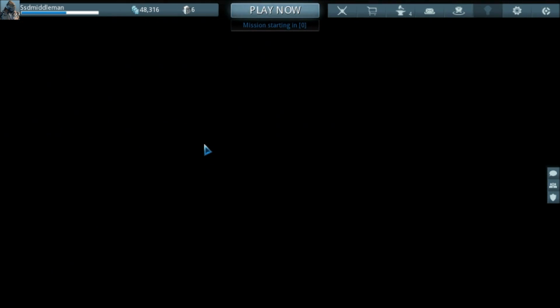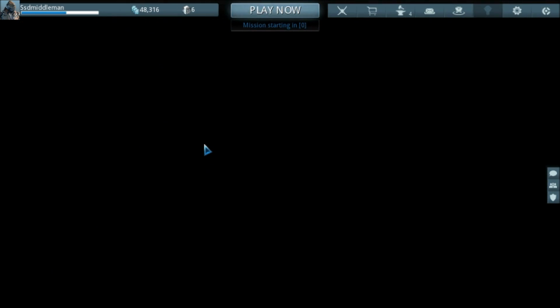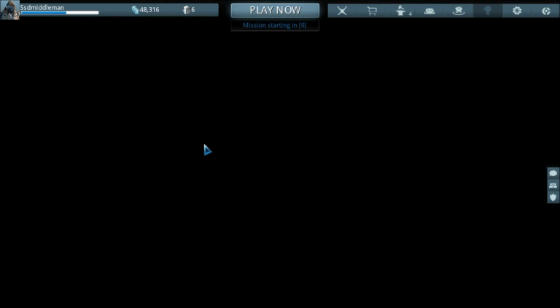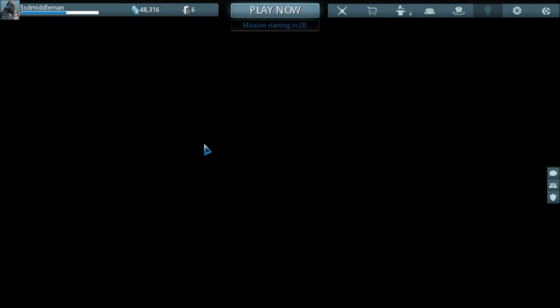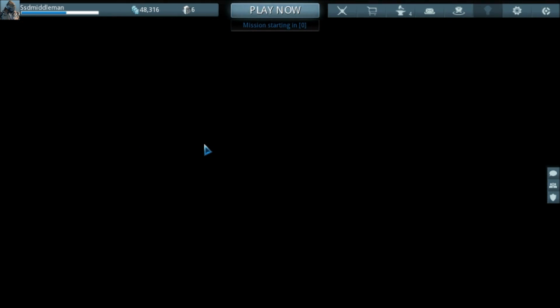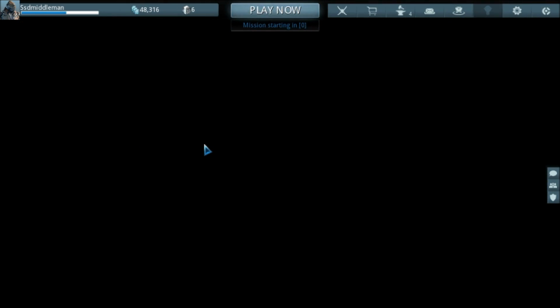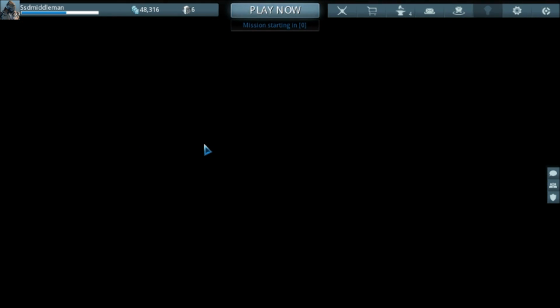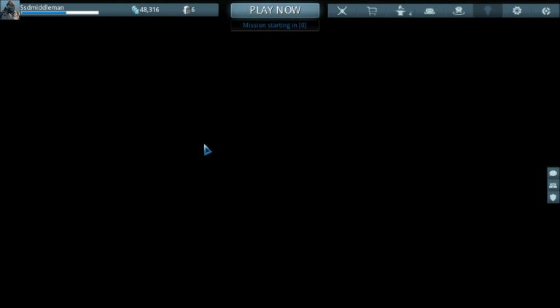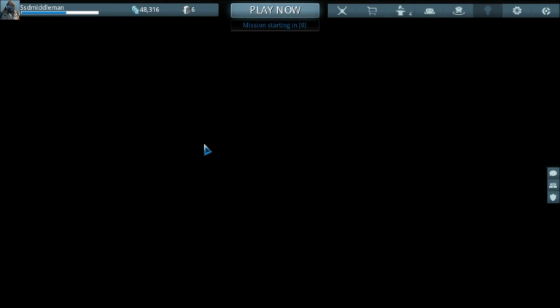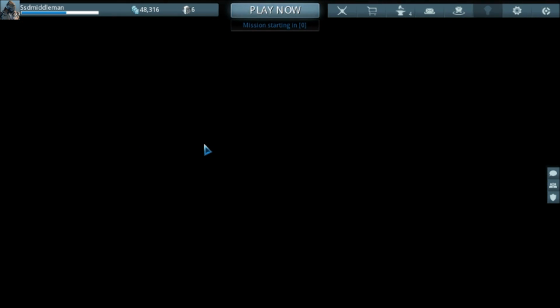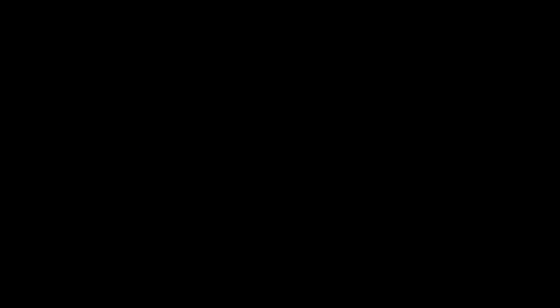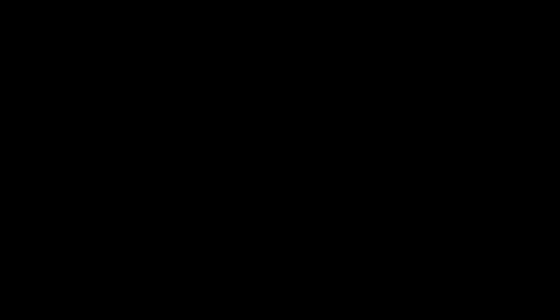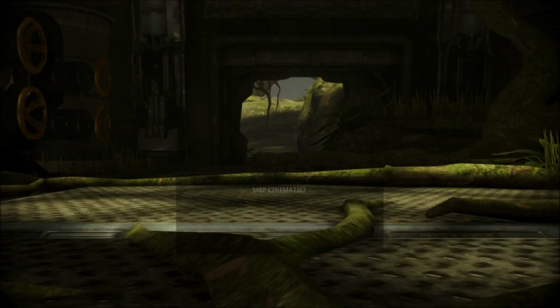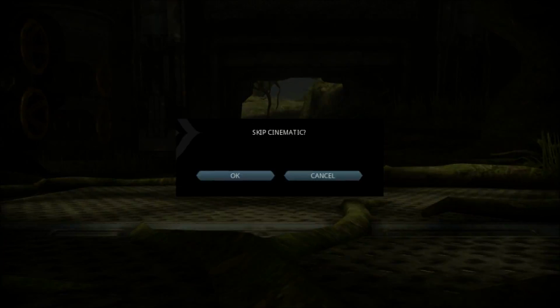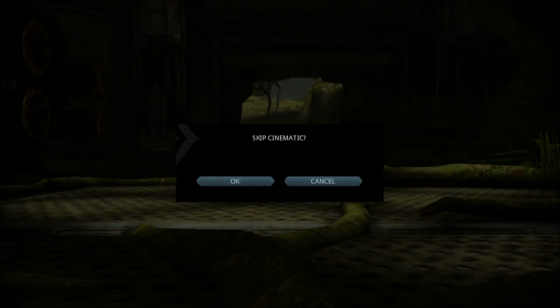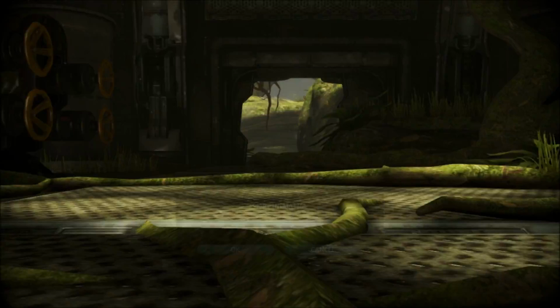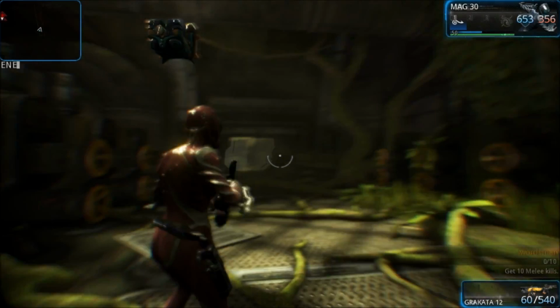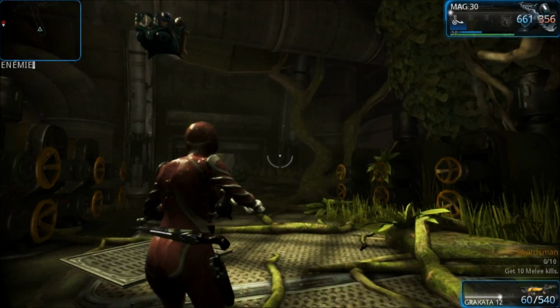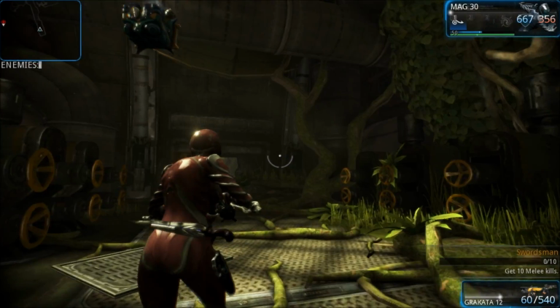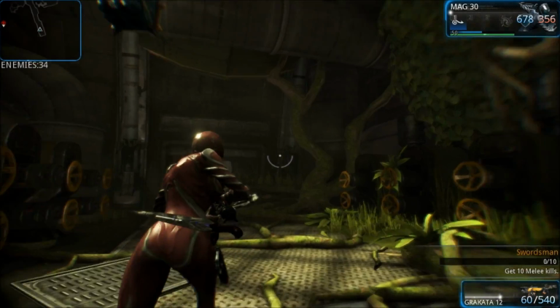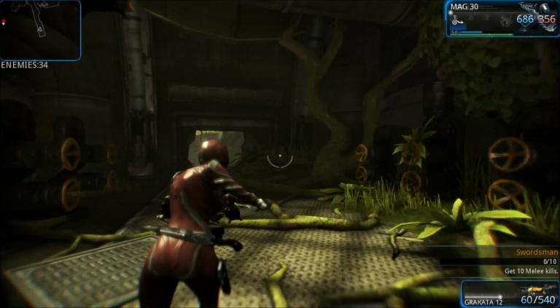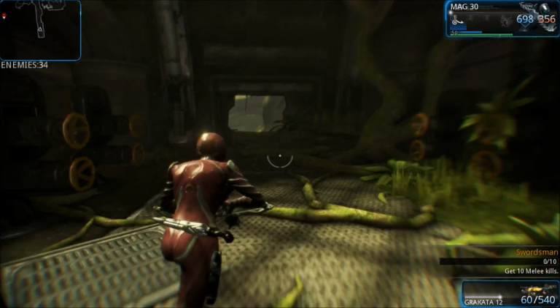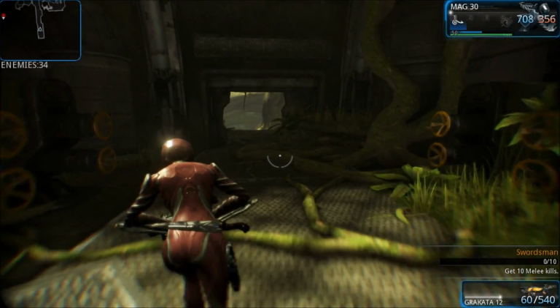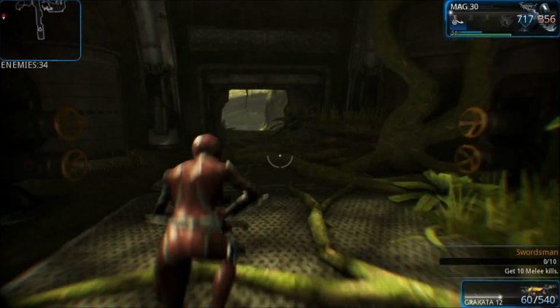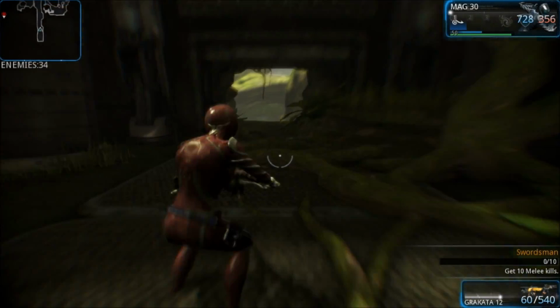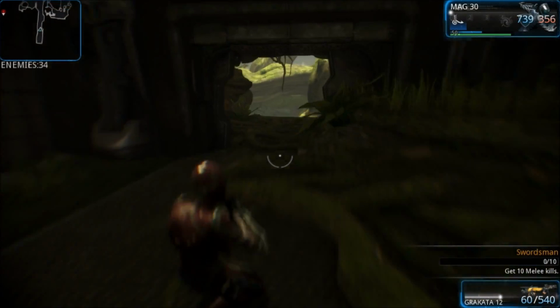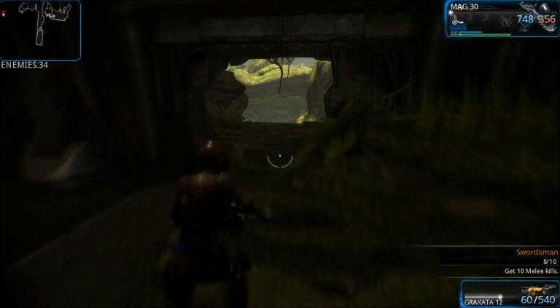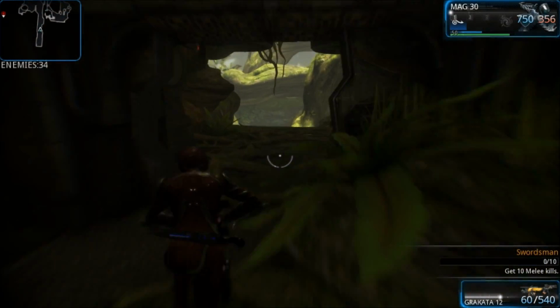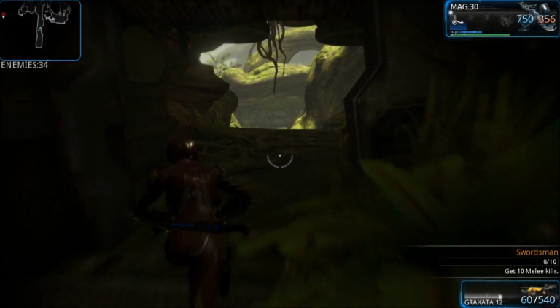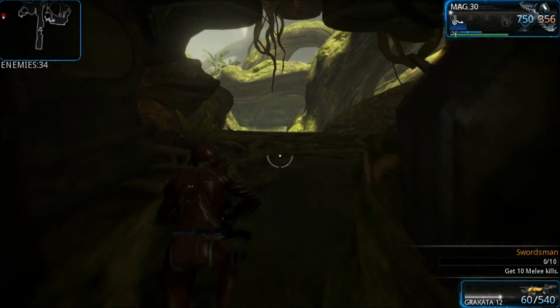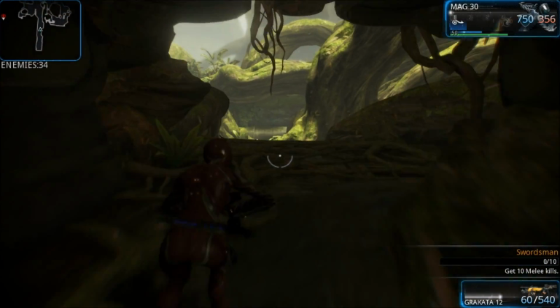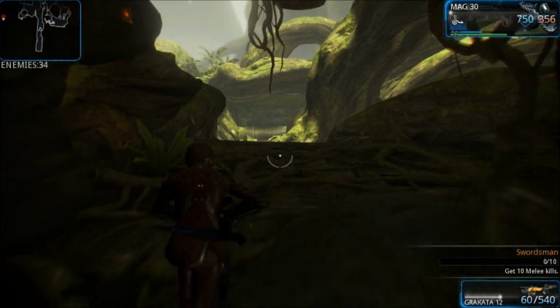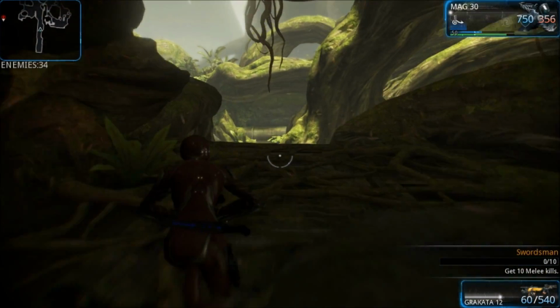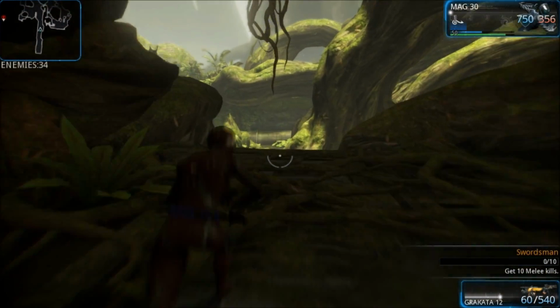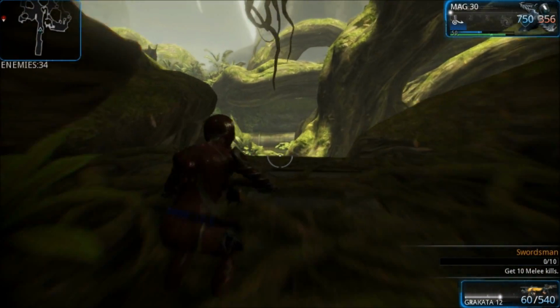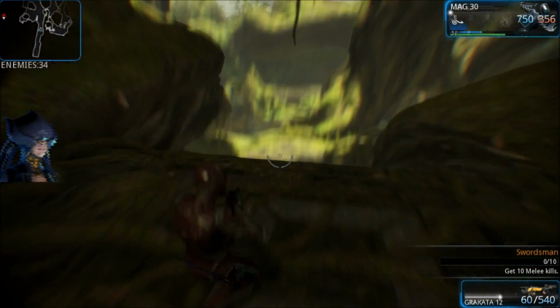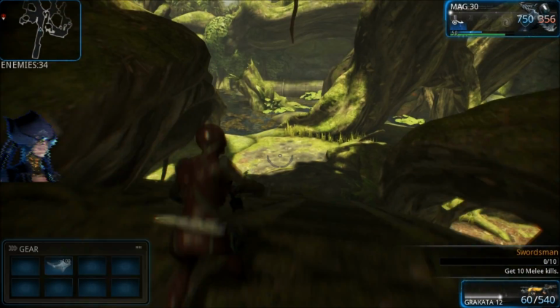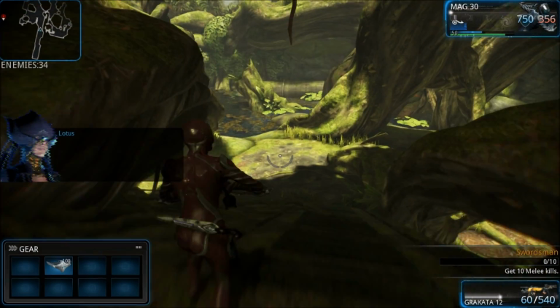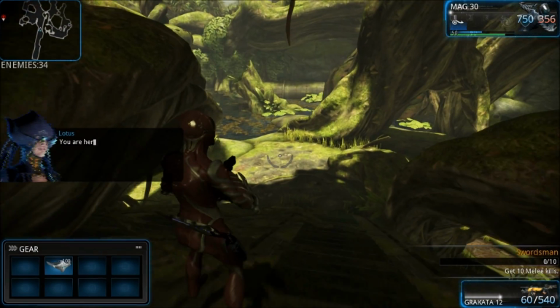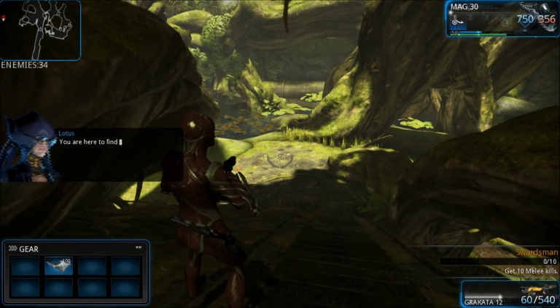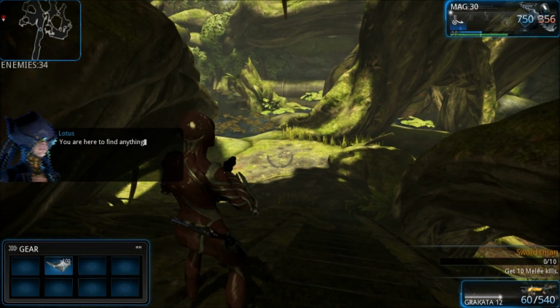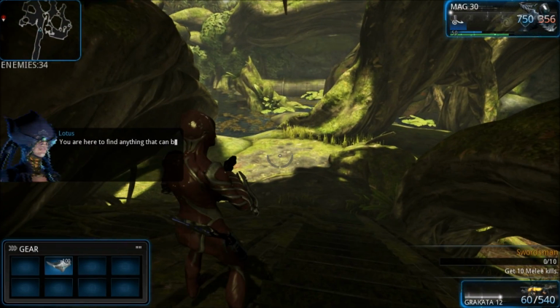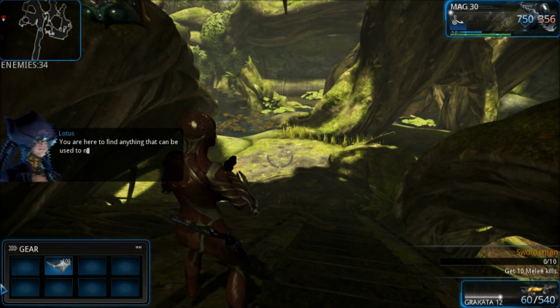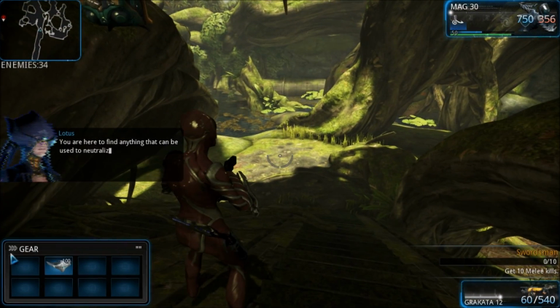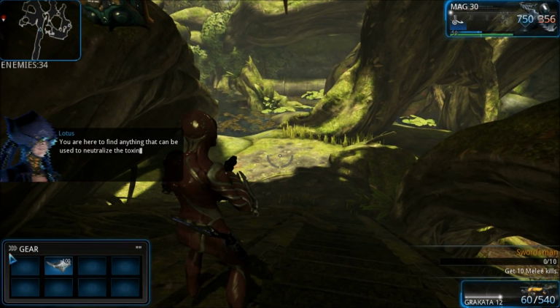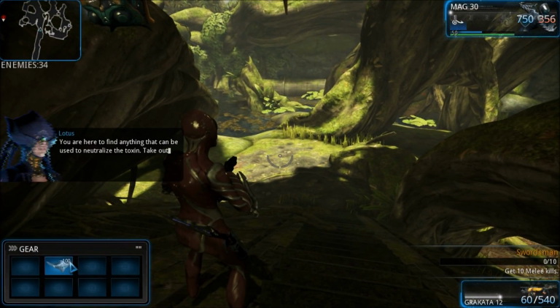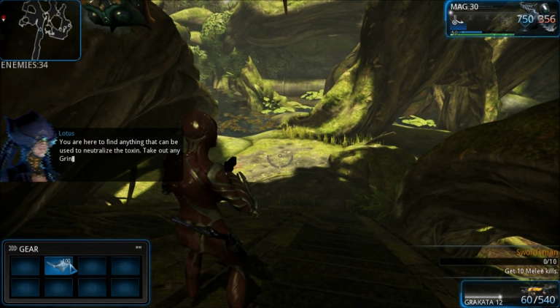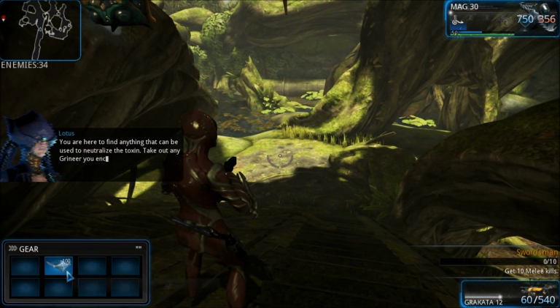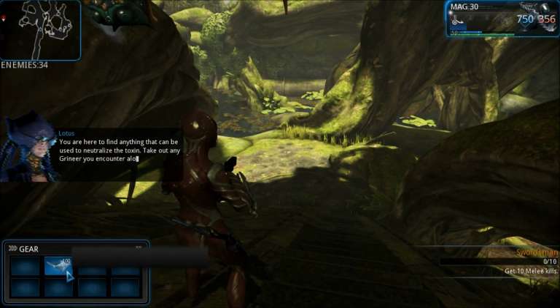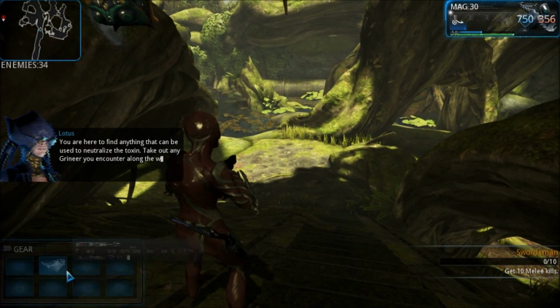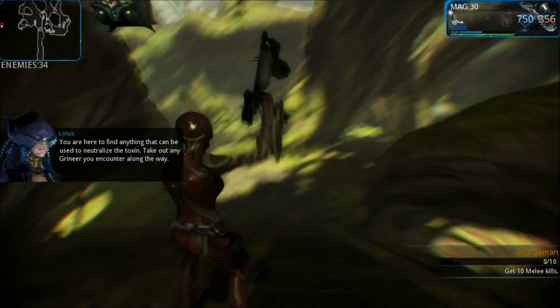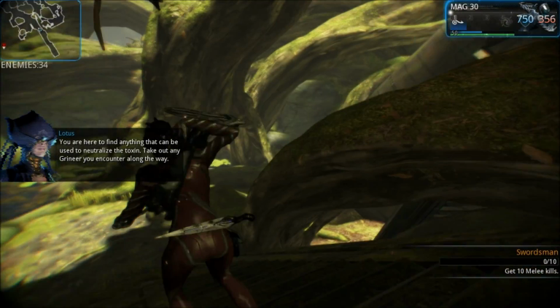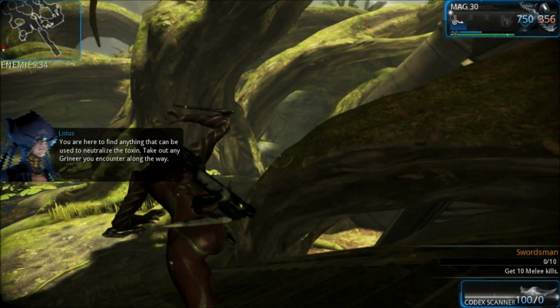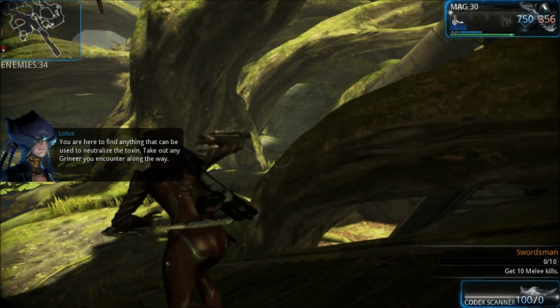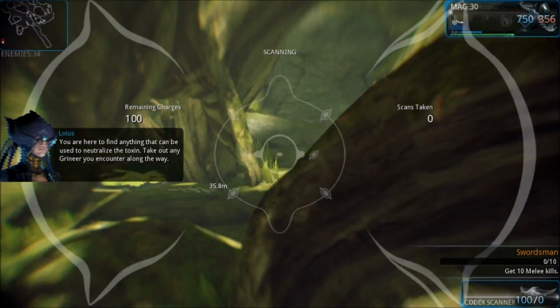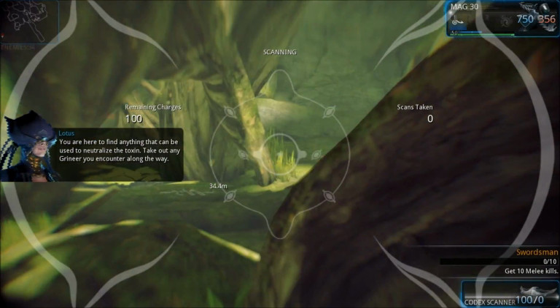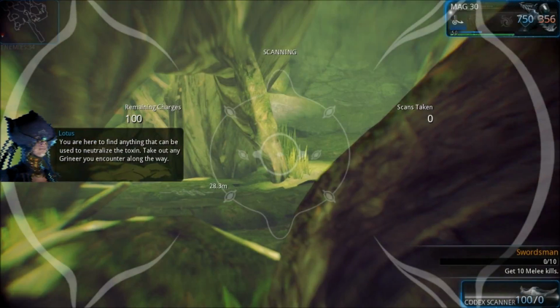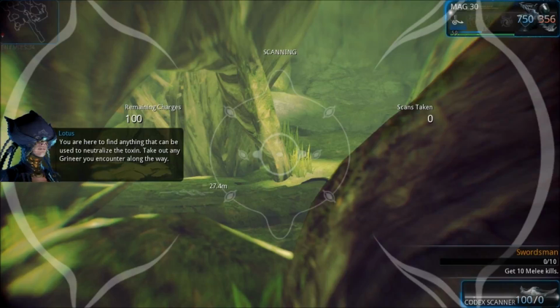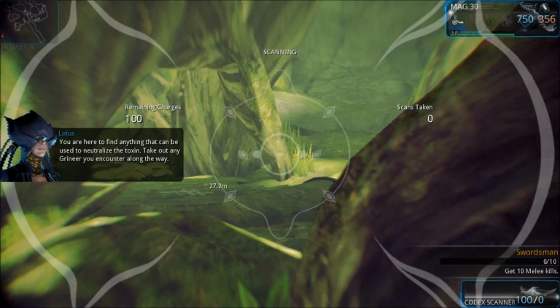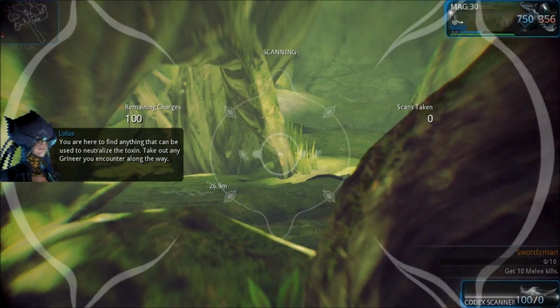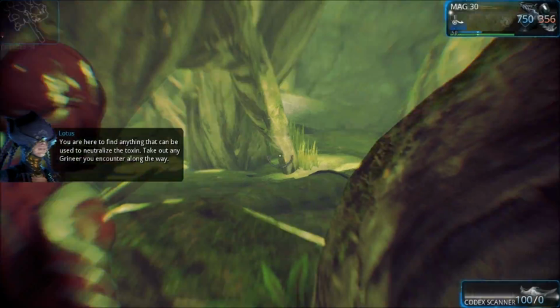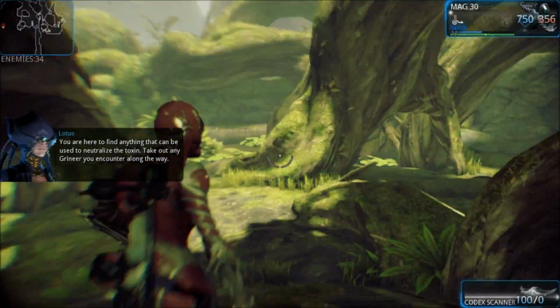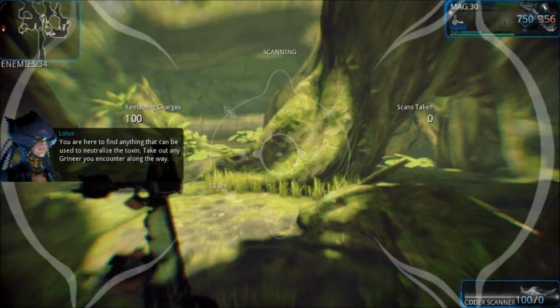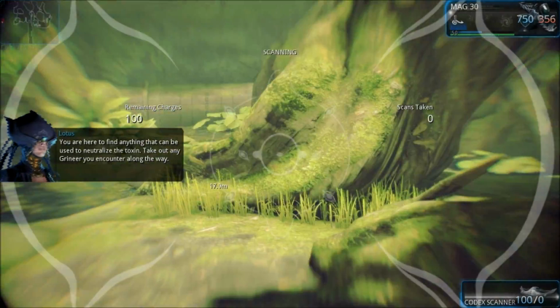Make sure you are in private mode so that you're the only one playing. And then you're just going to want to rush forward and look around the starting room with your codex.